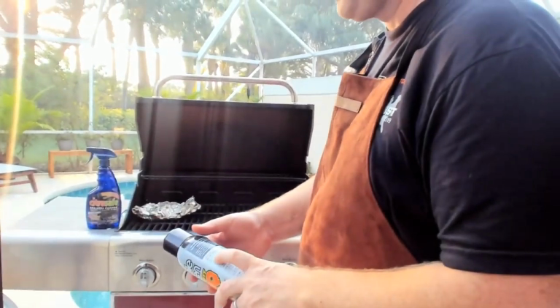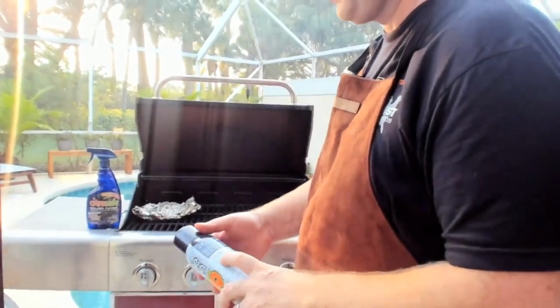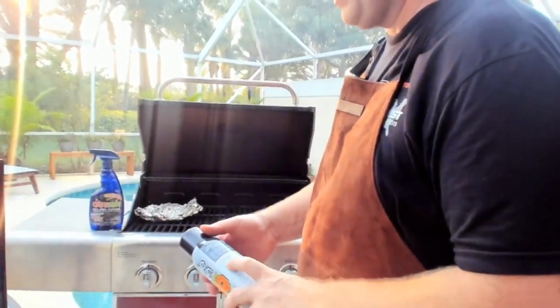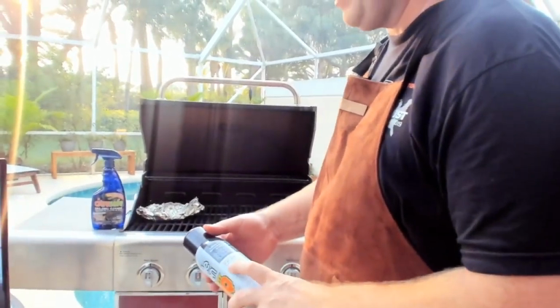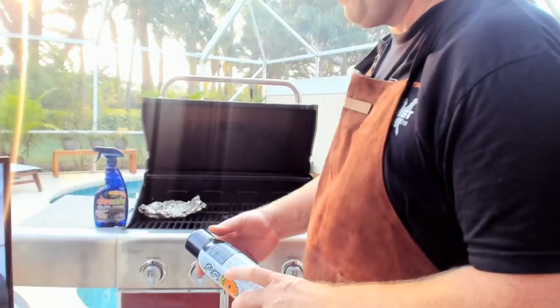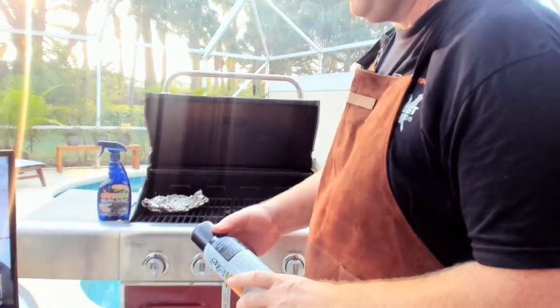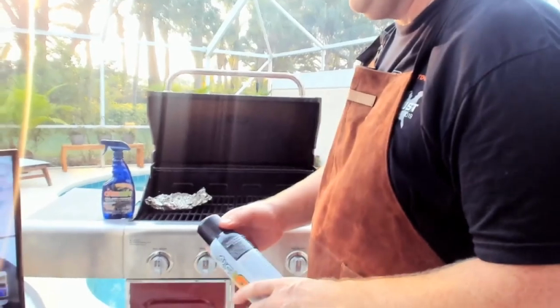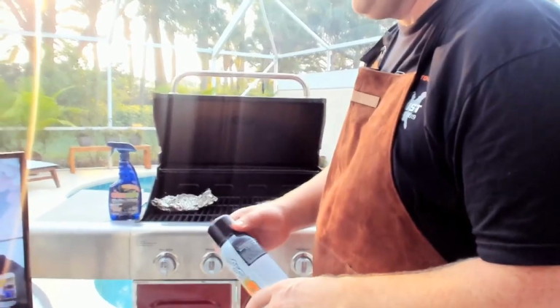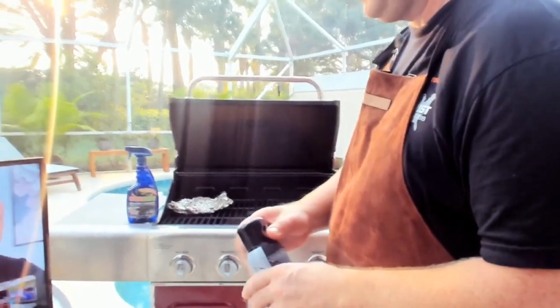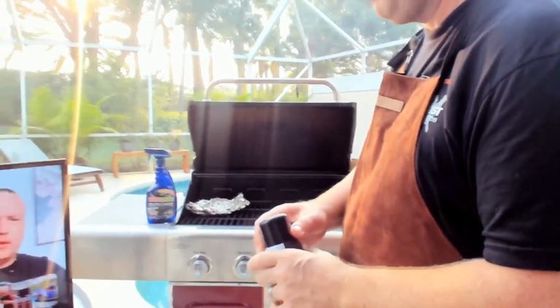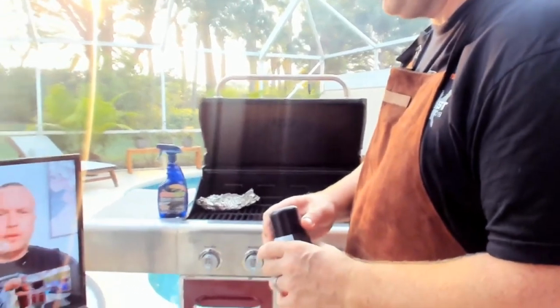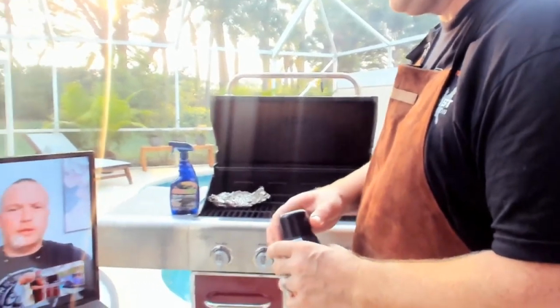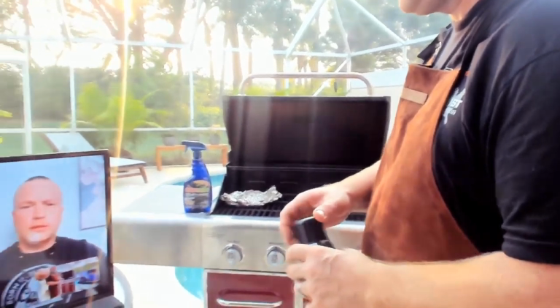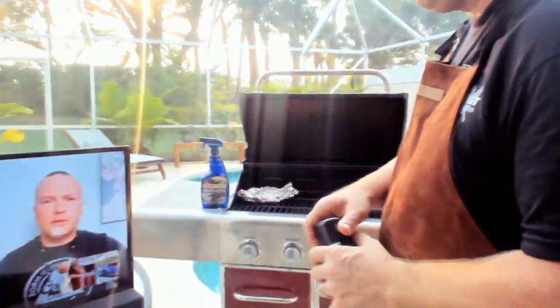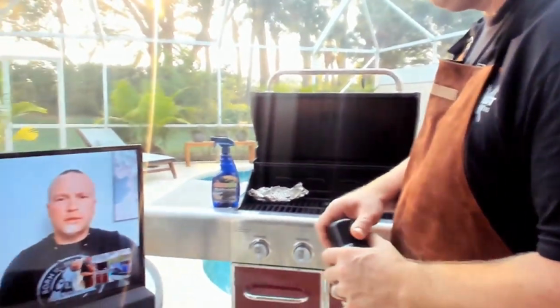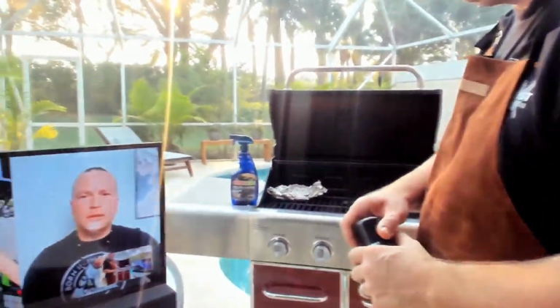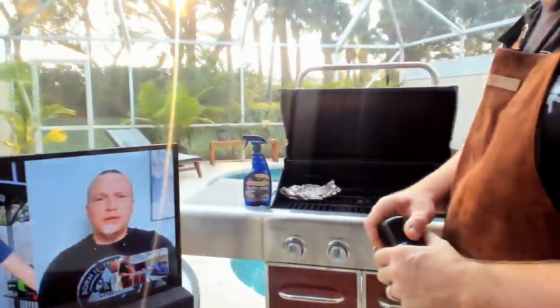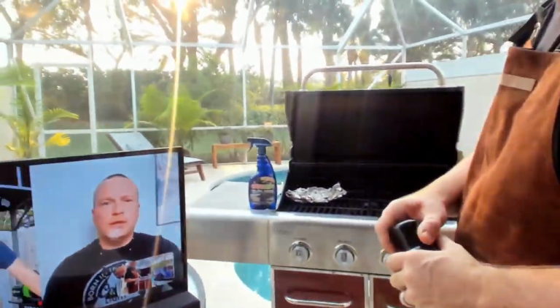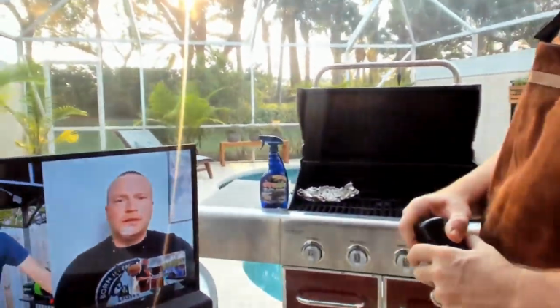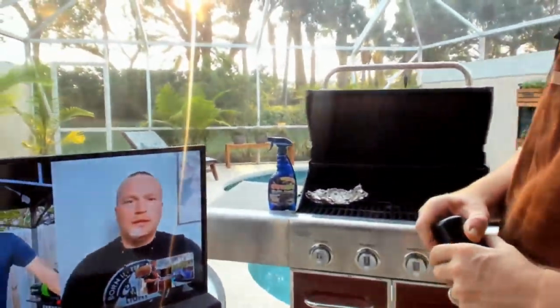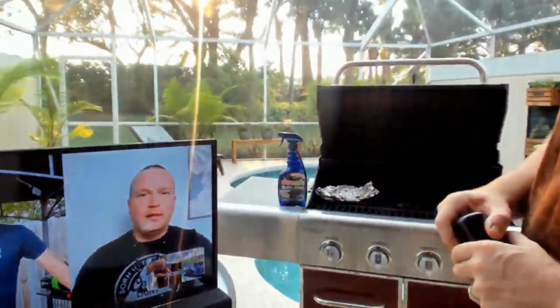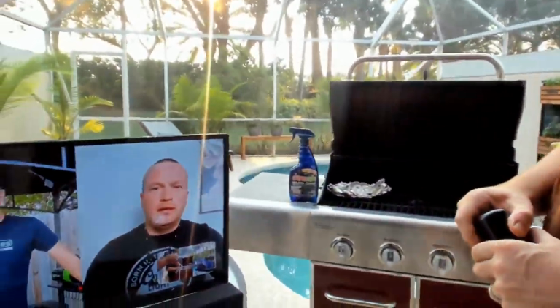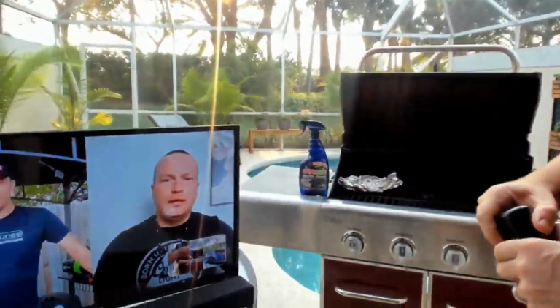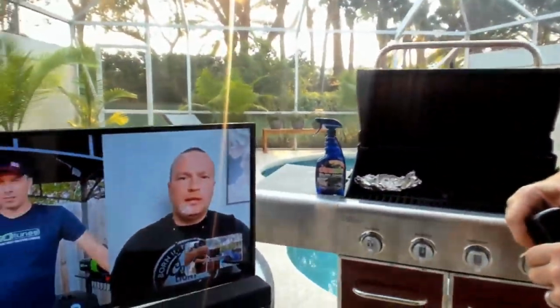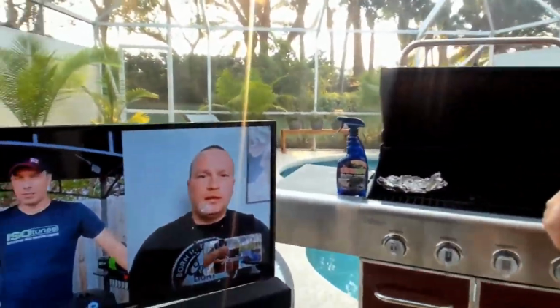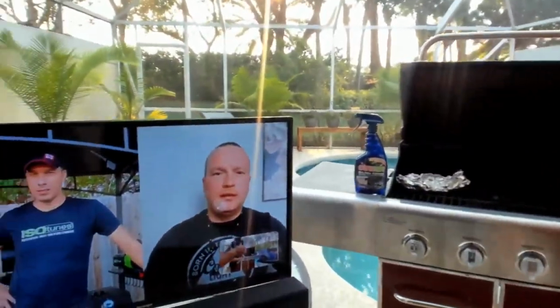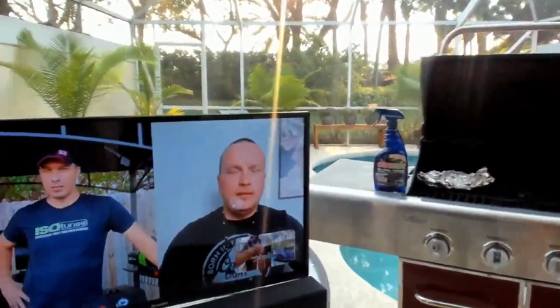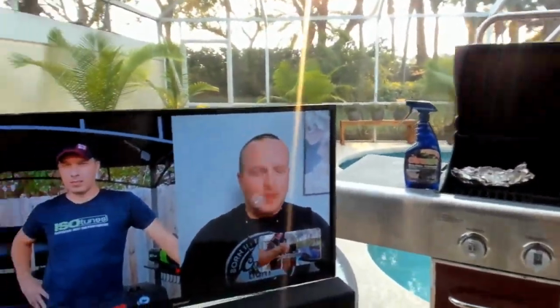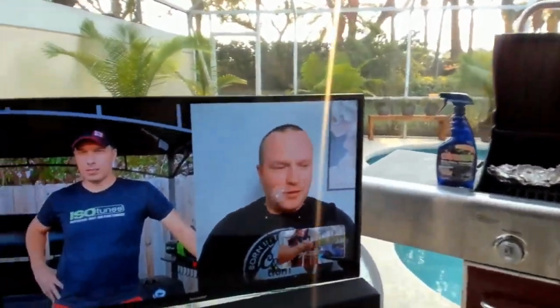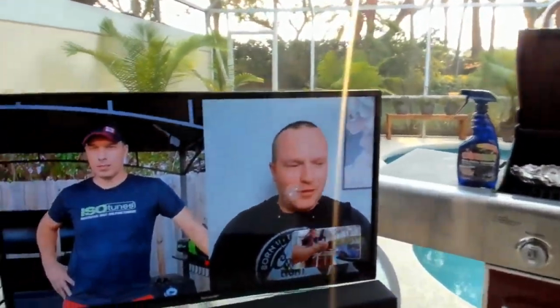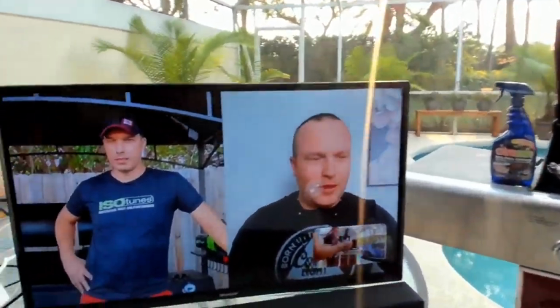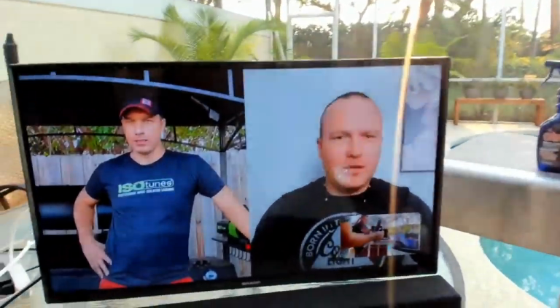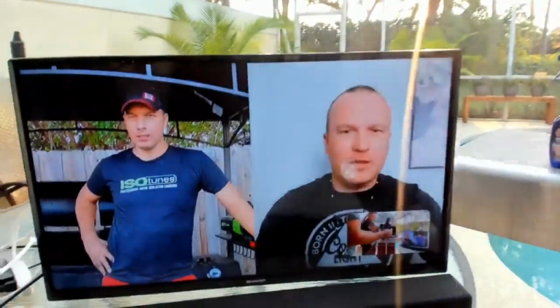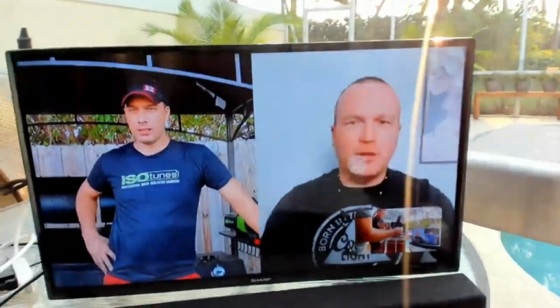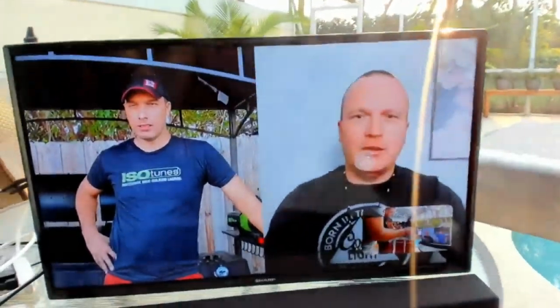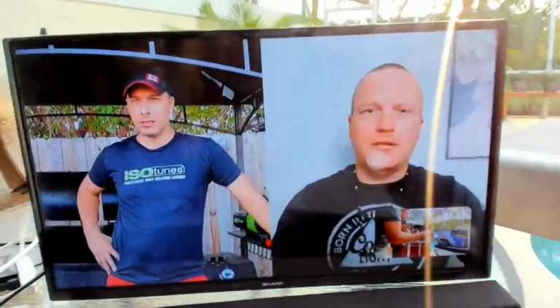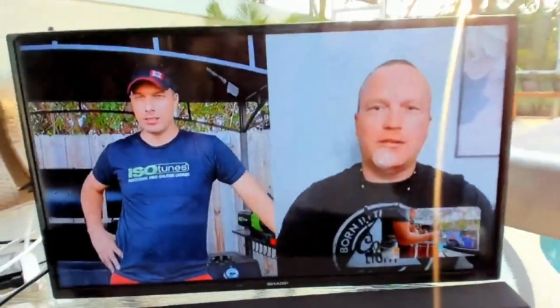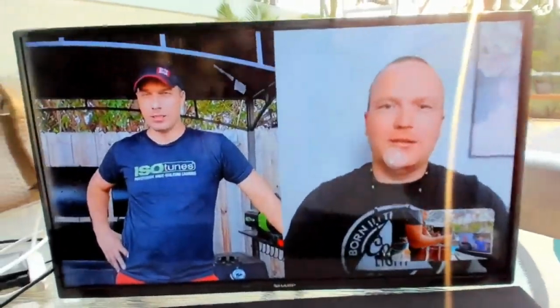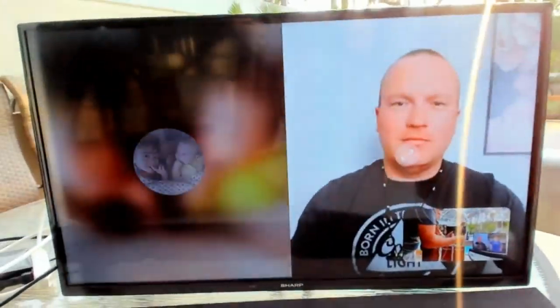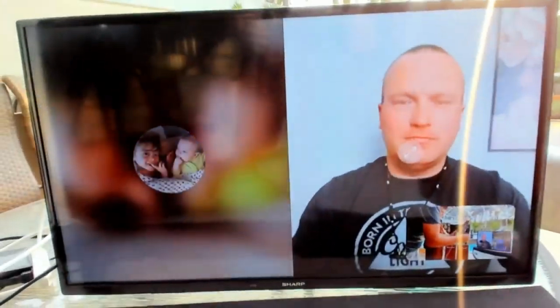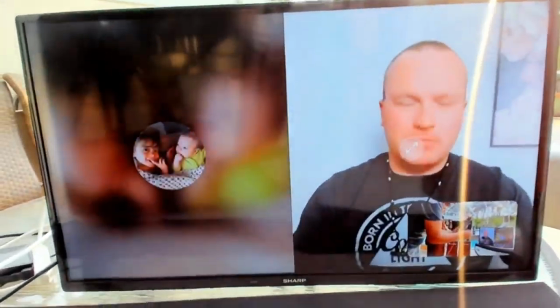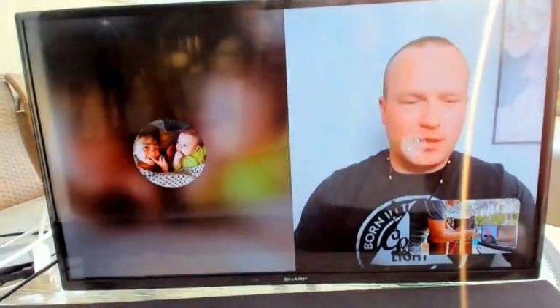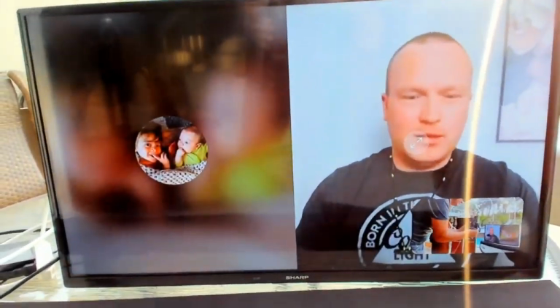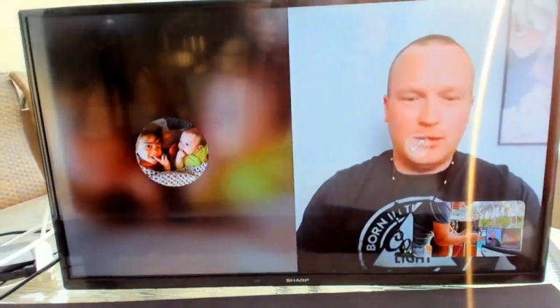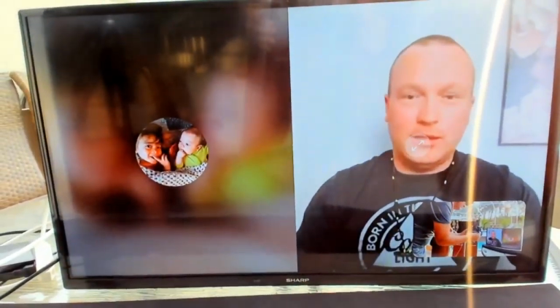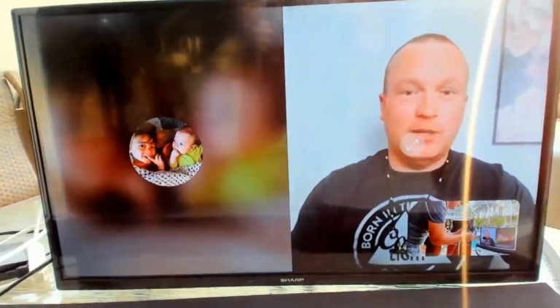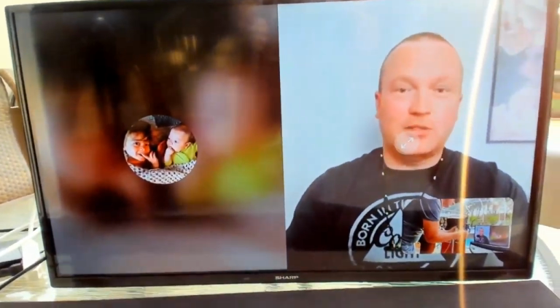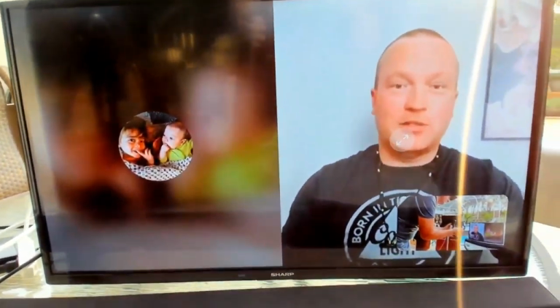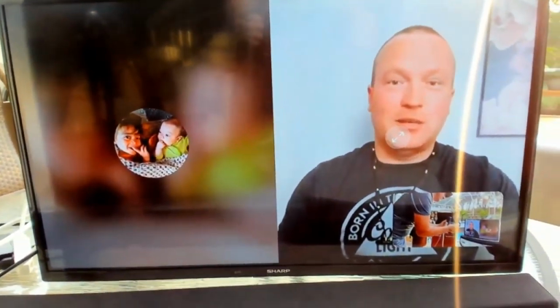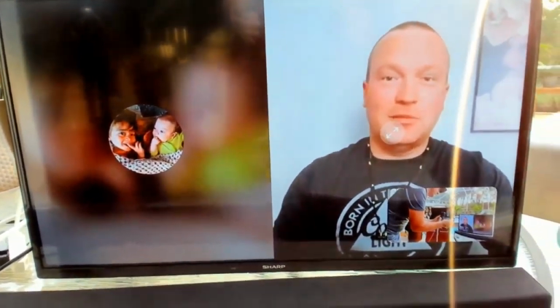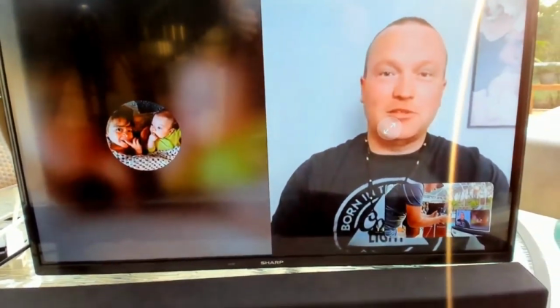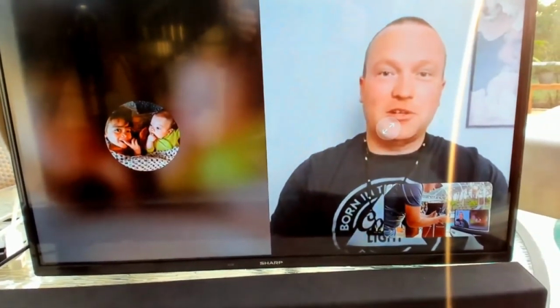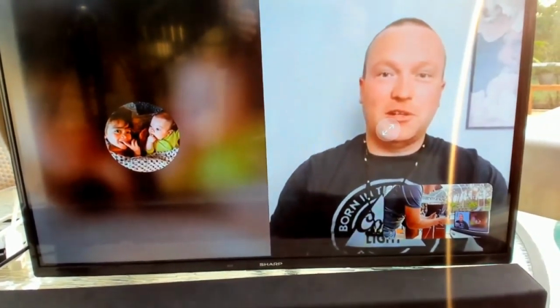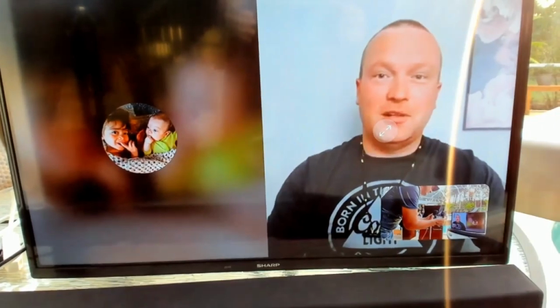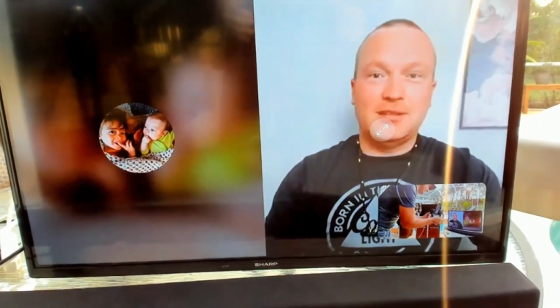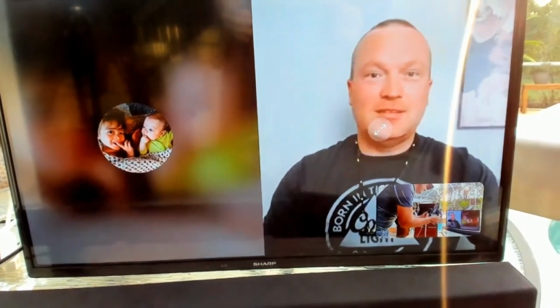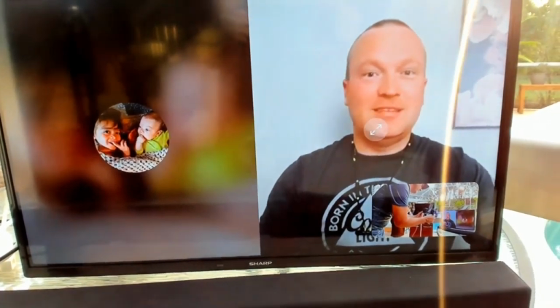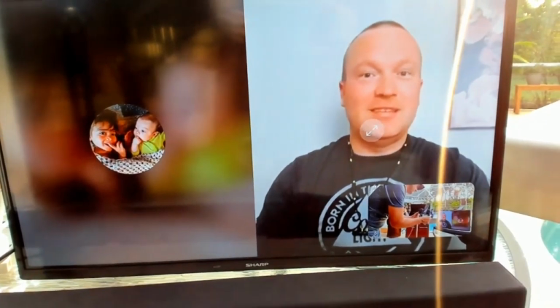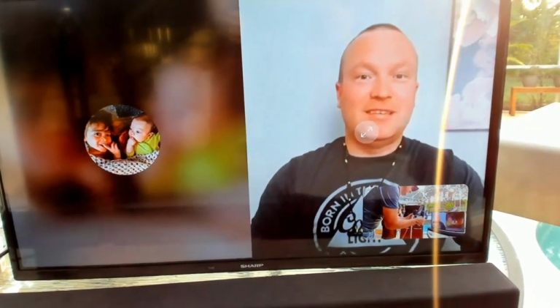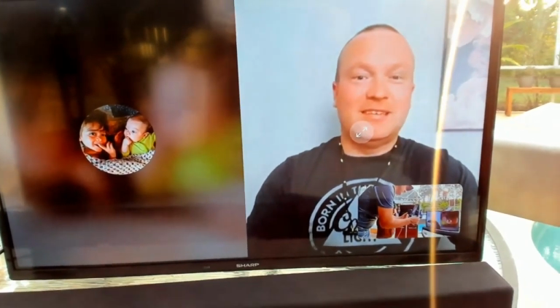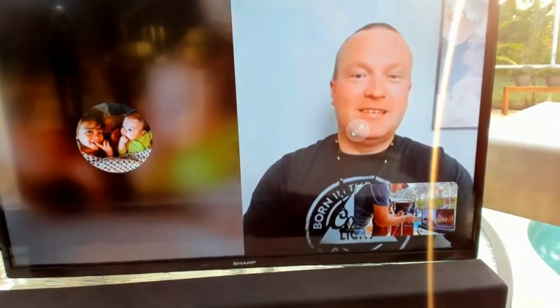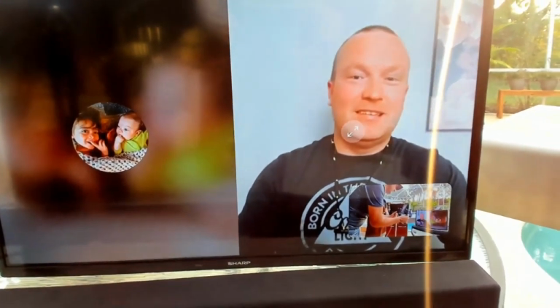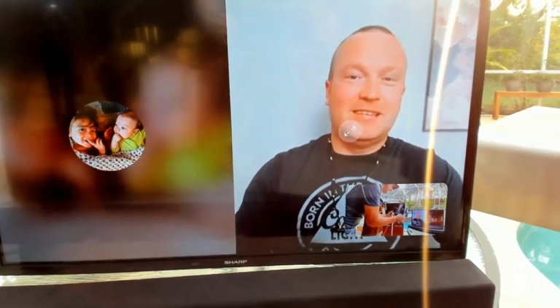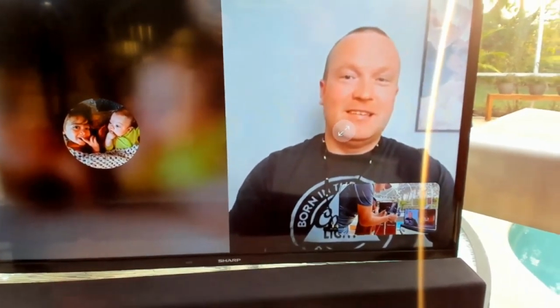Hey Phil, welcome on to the show, bud. What's up? Not much, not much at all.